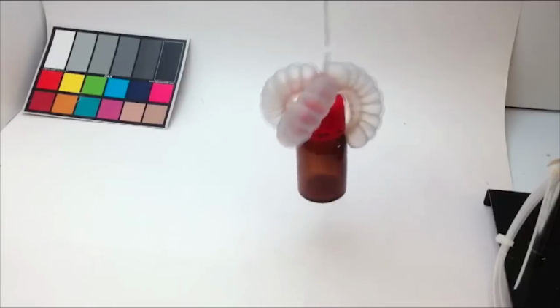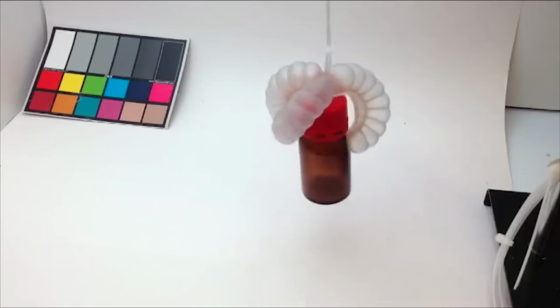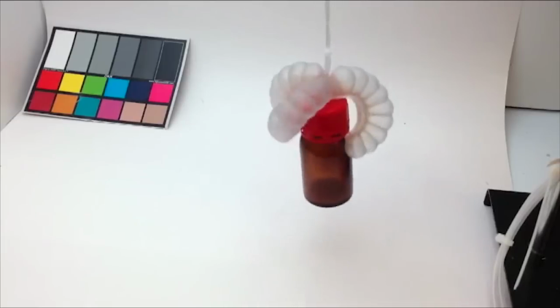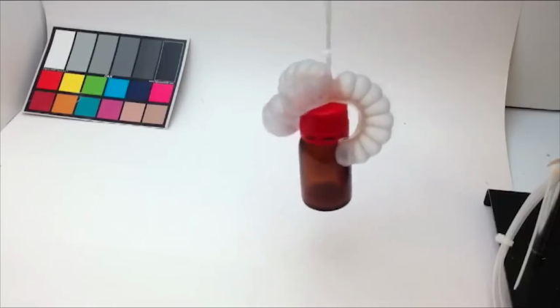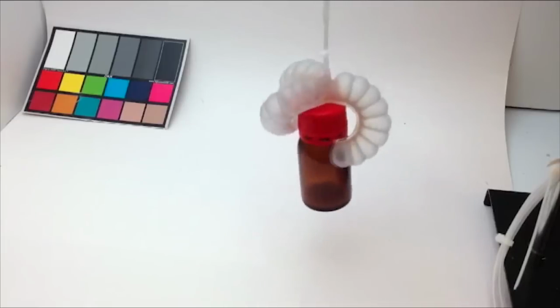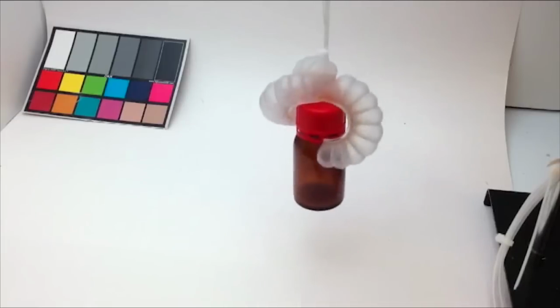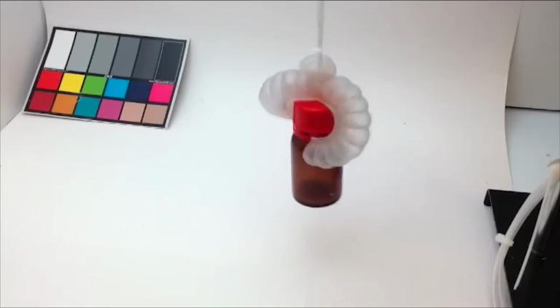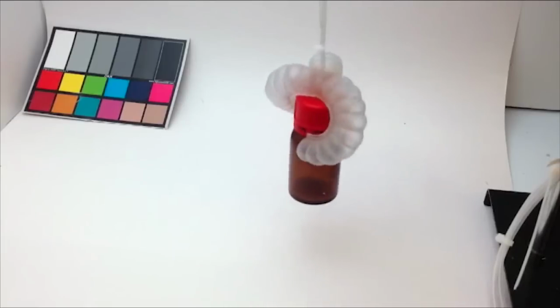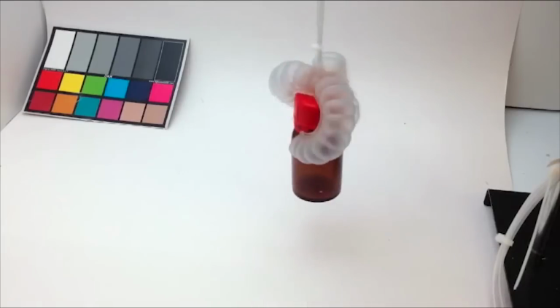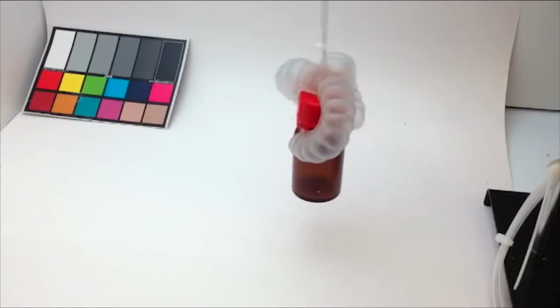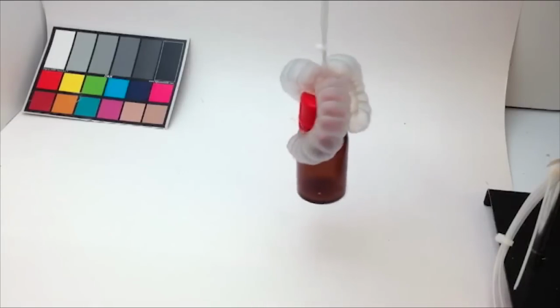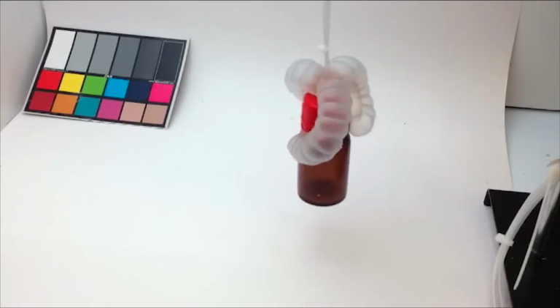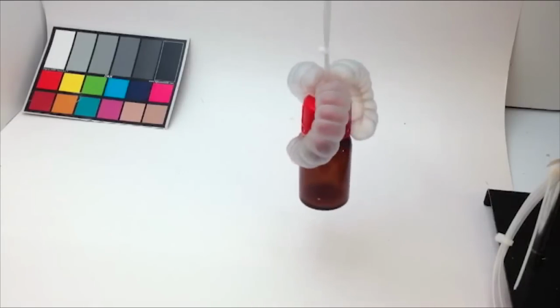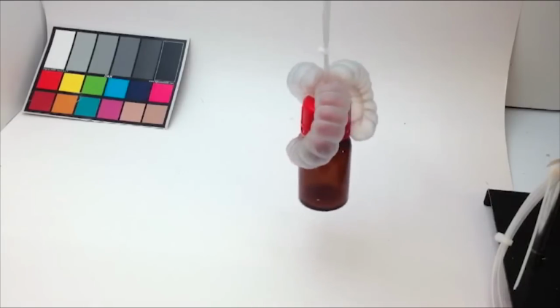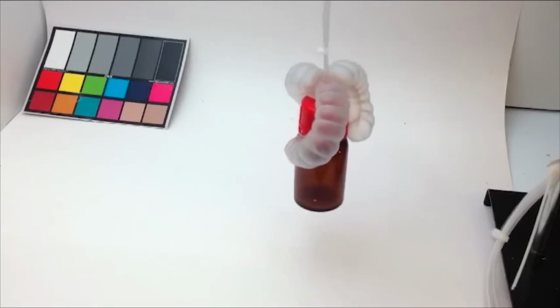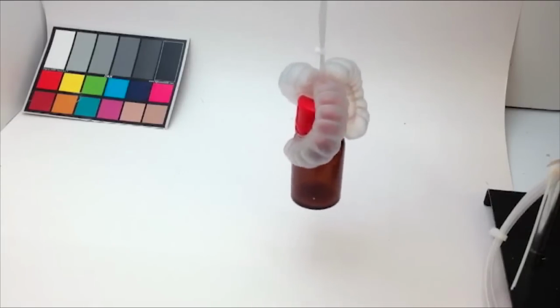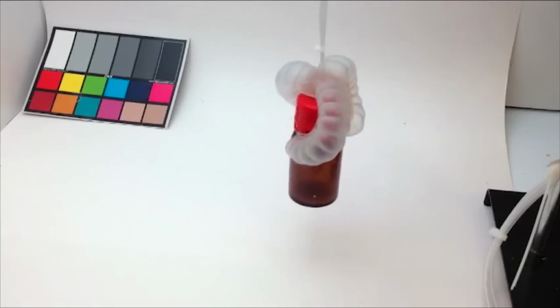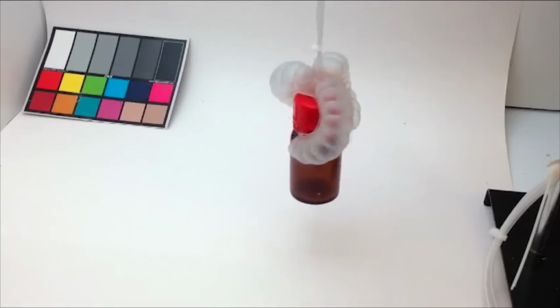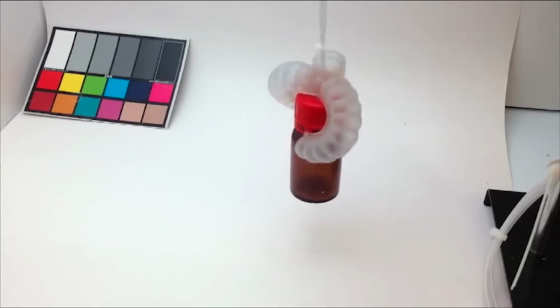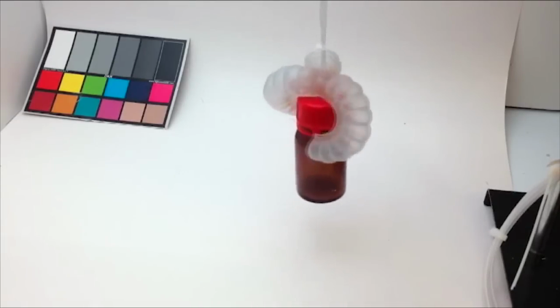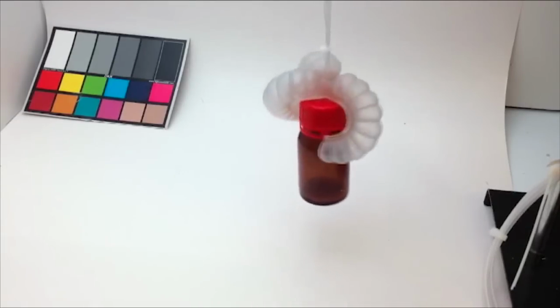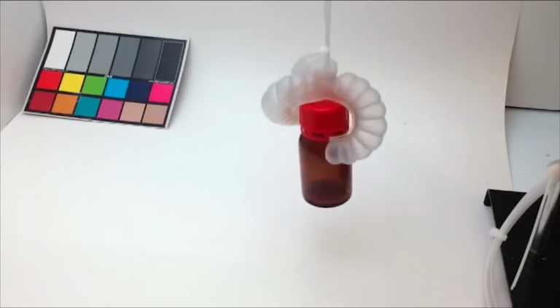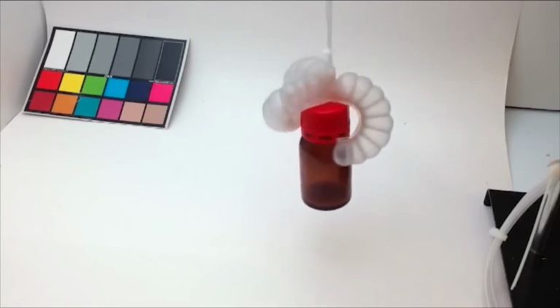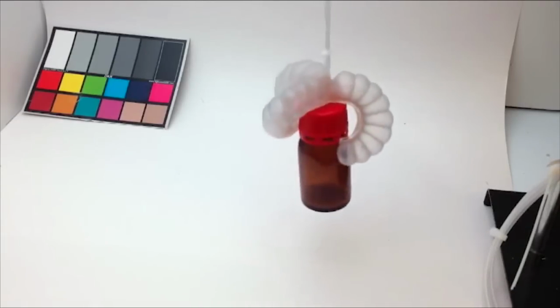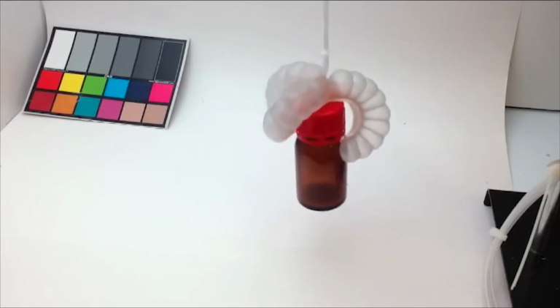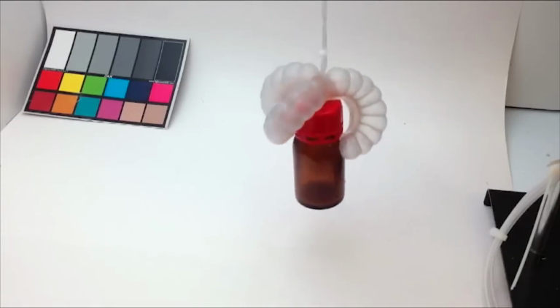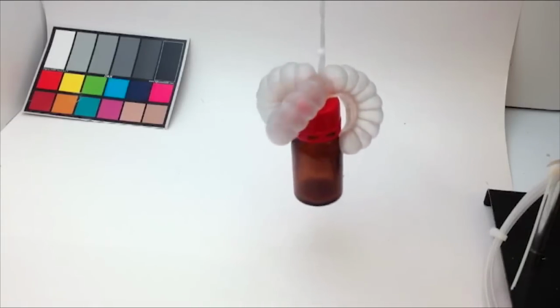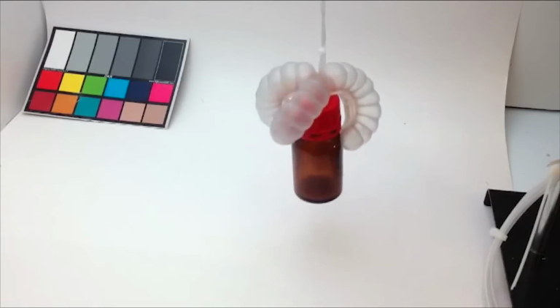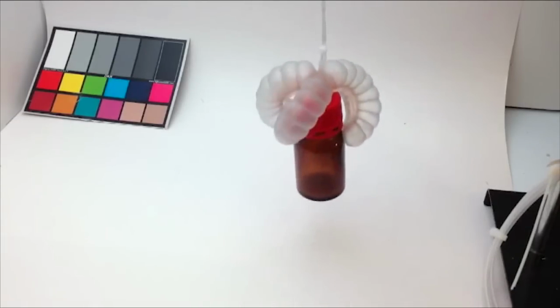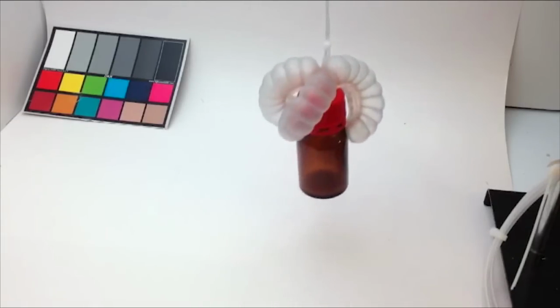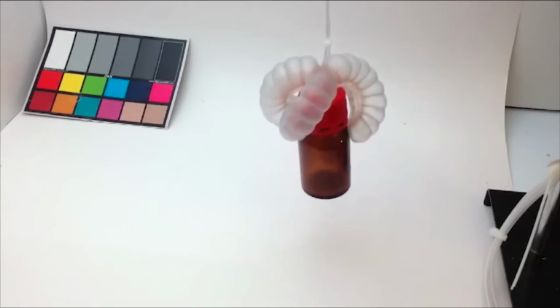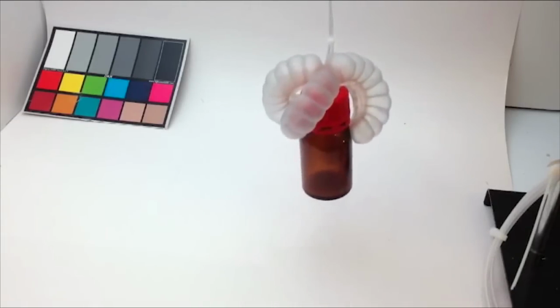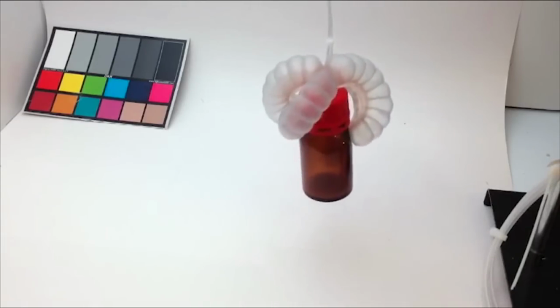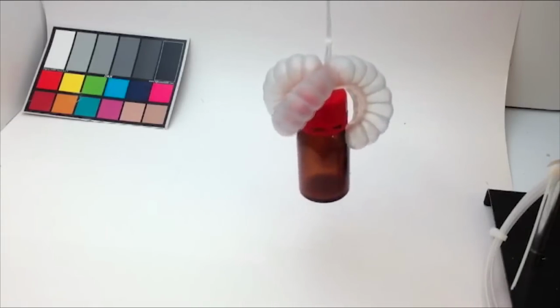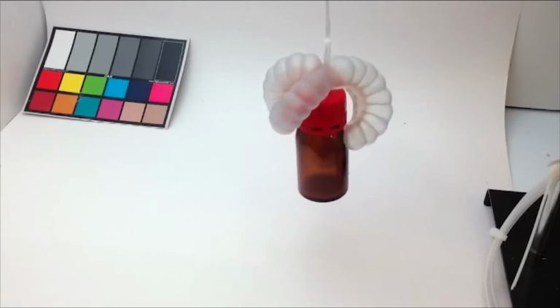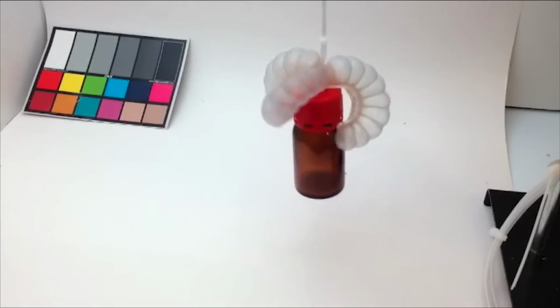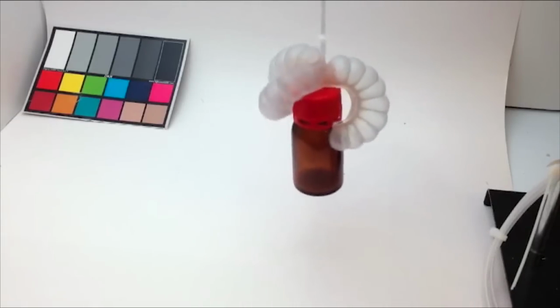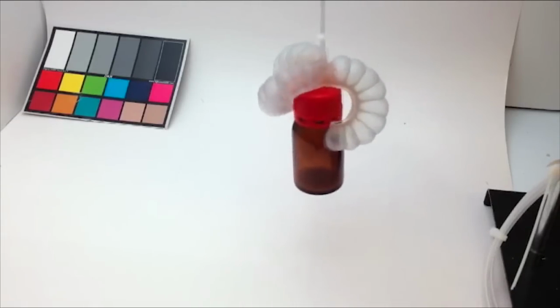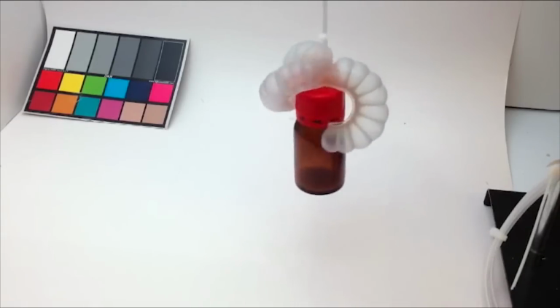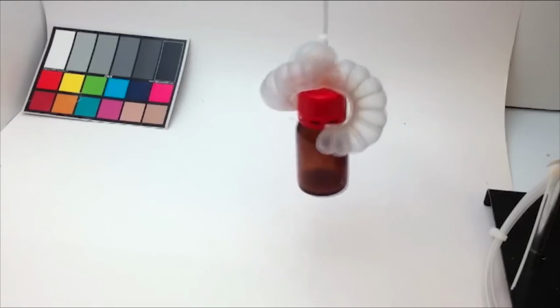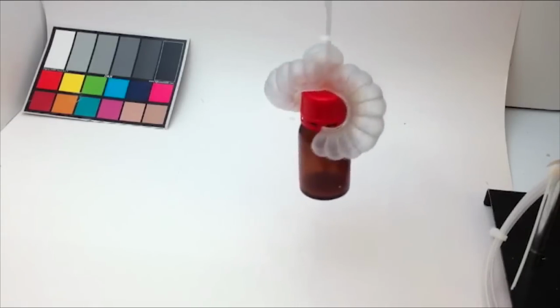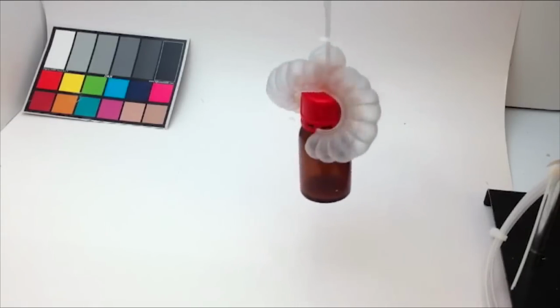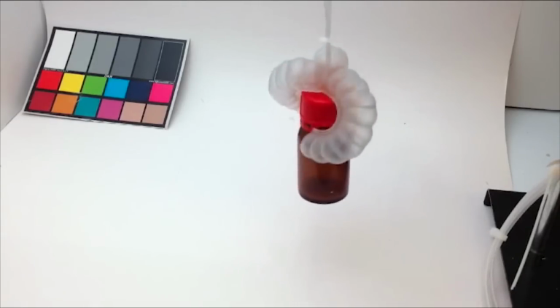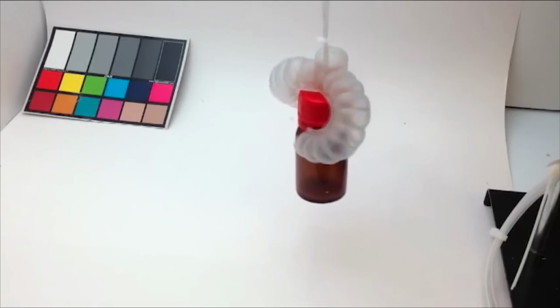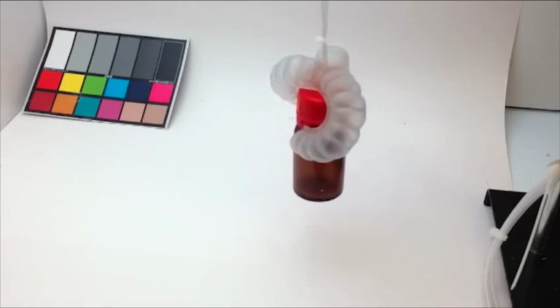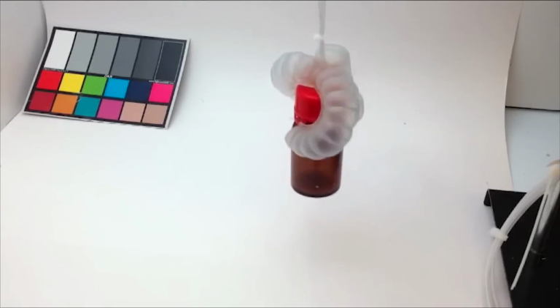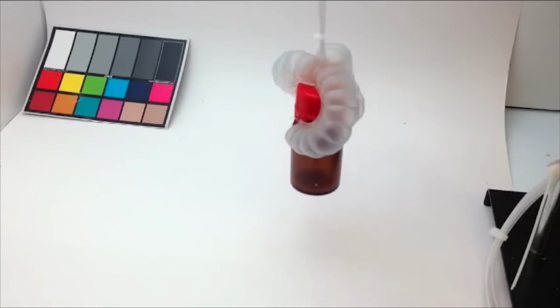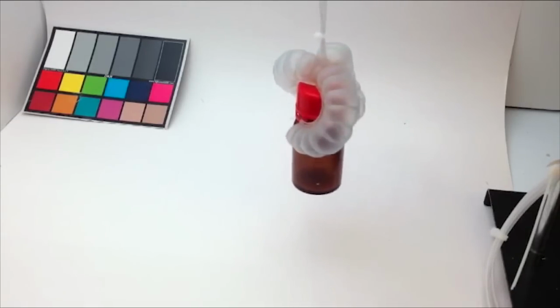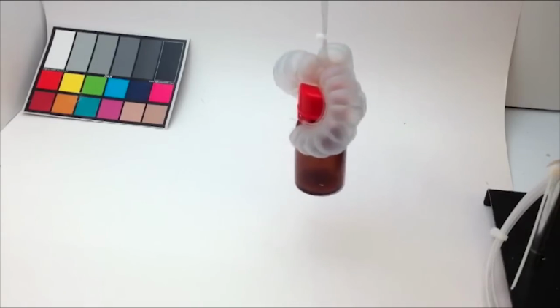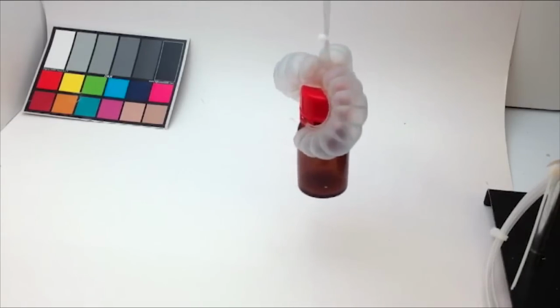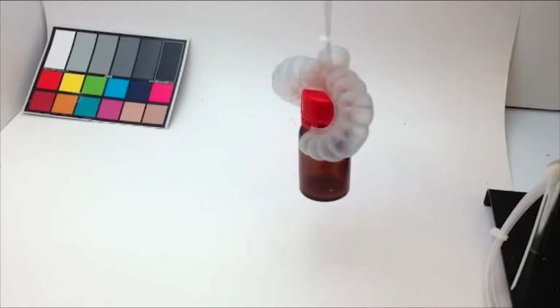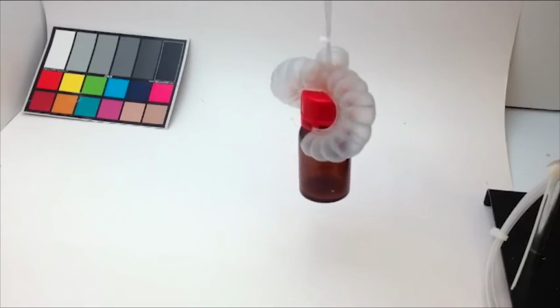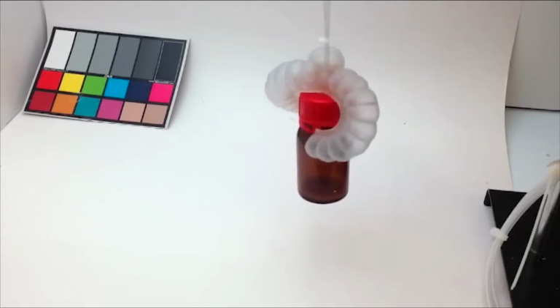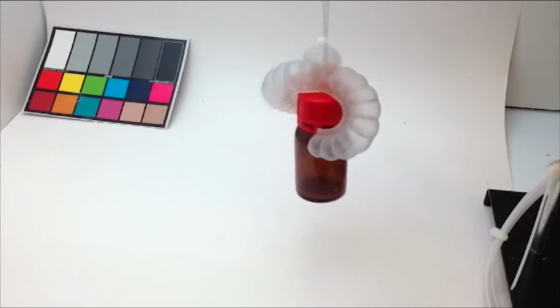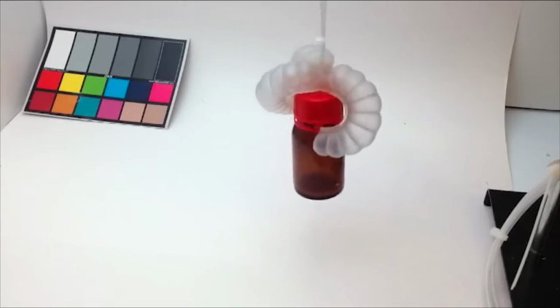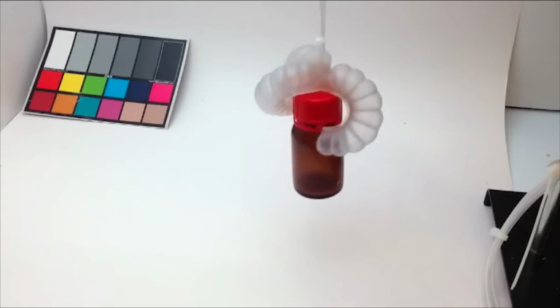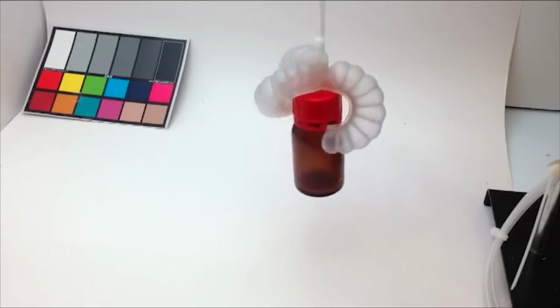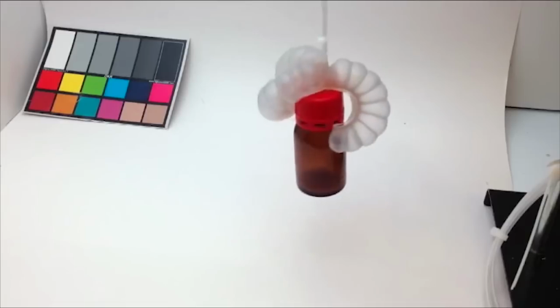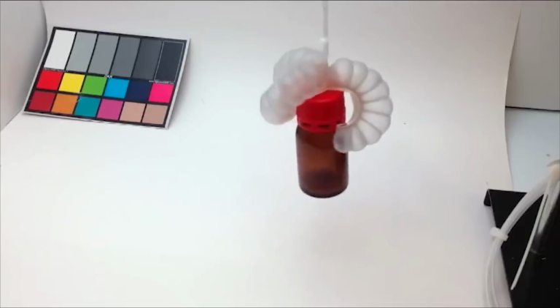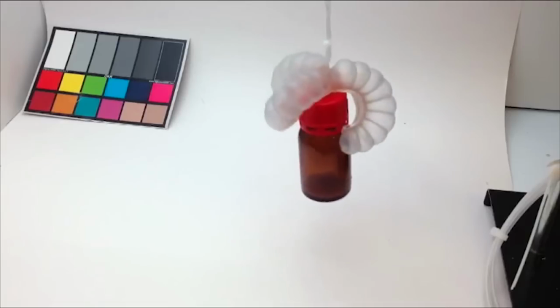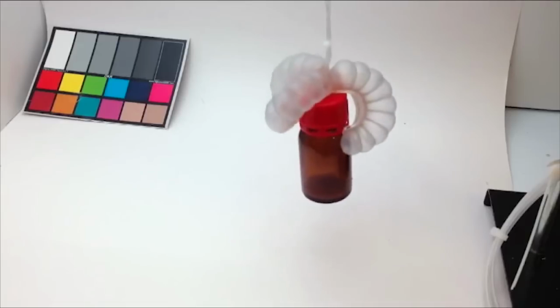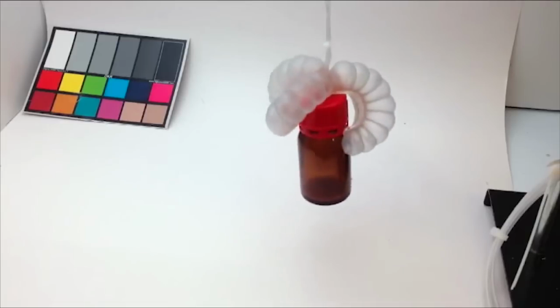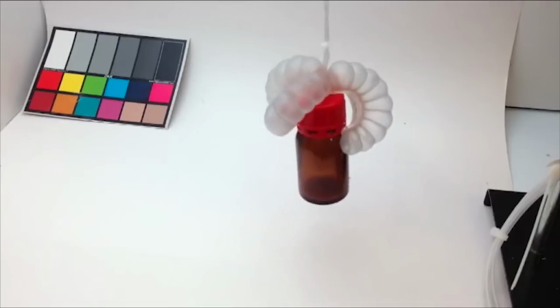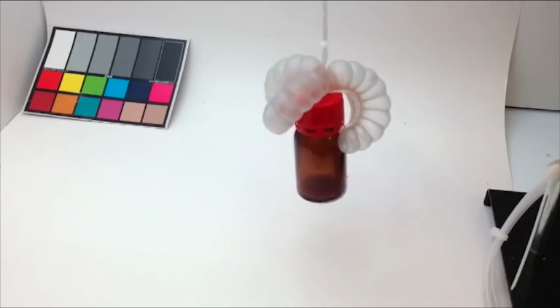Other soft robots can change hues, but most do so with dyes that have to be pumped into them. This new approach could be used to camouflage these devices.